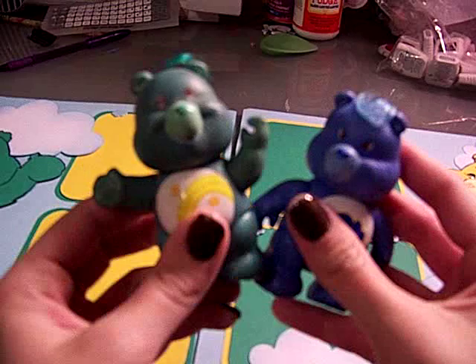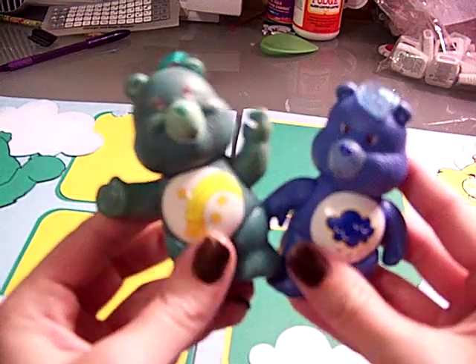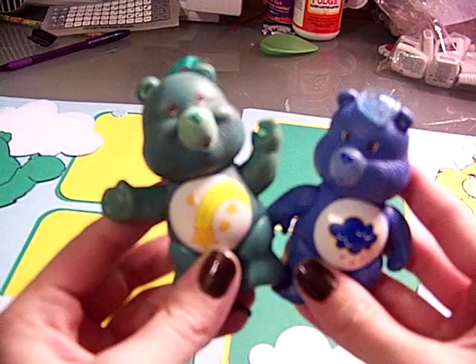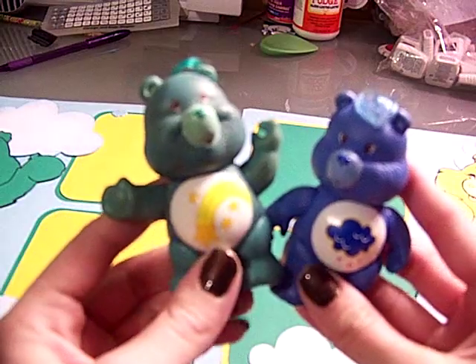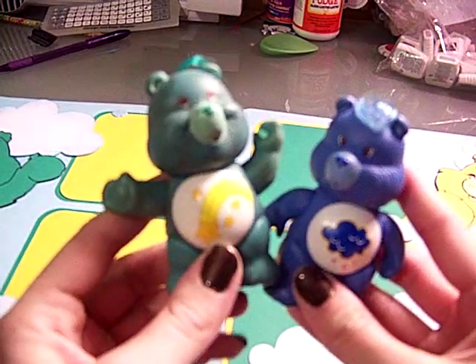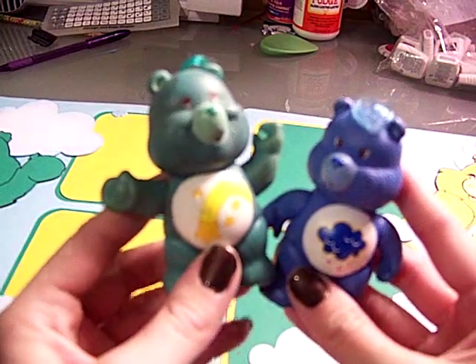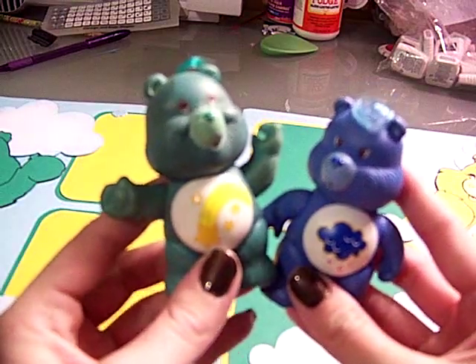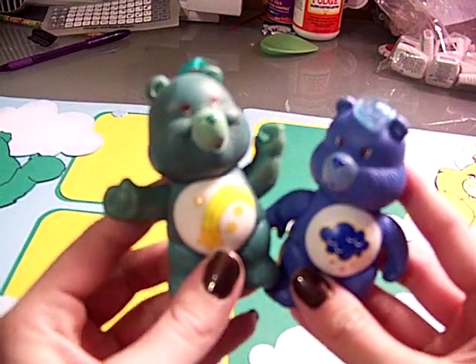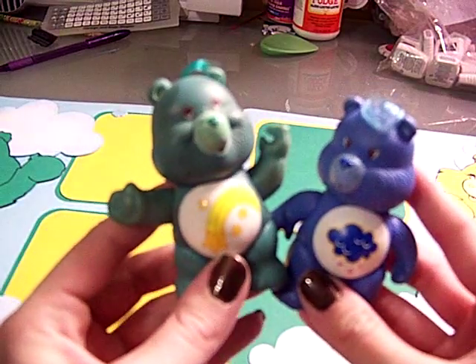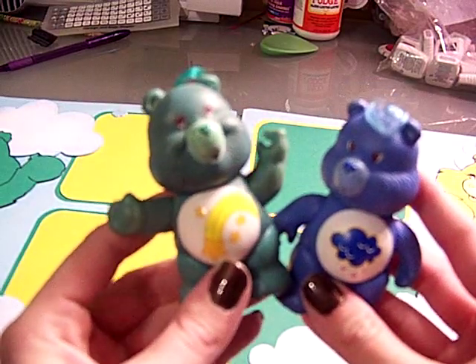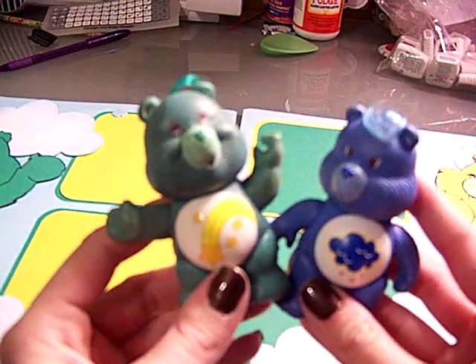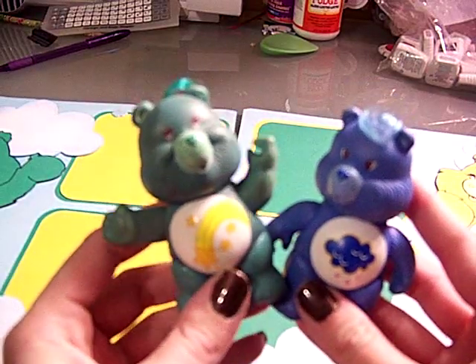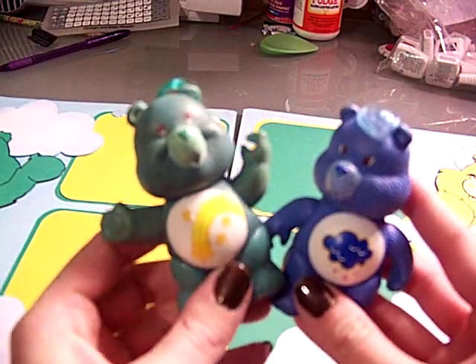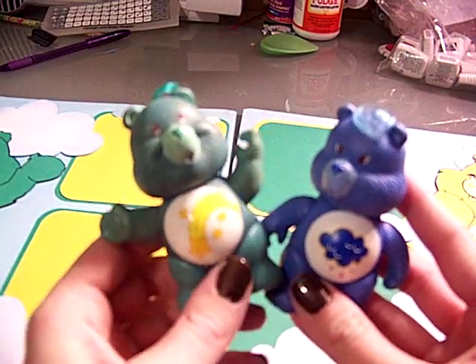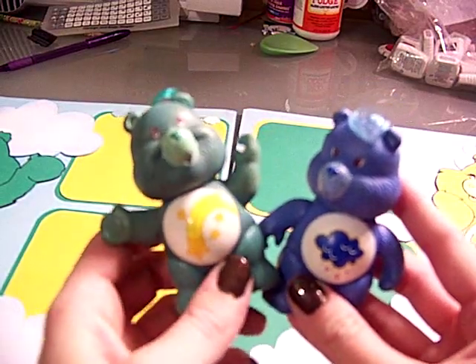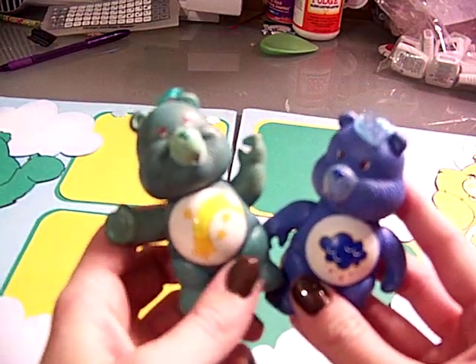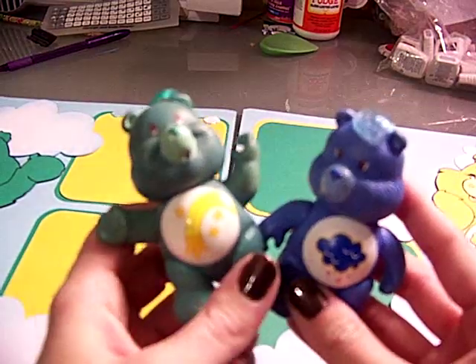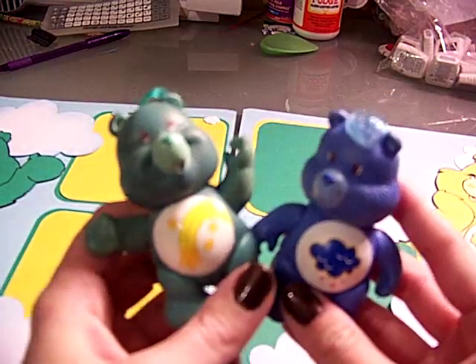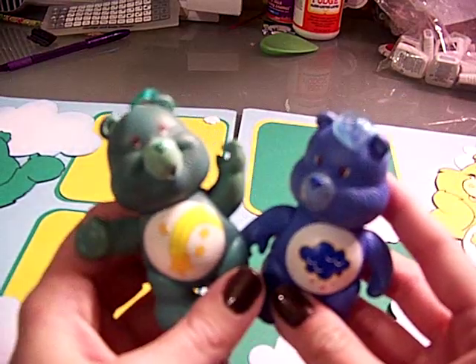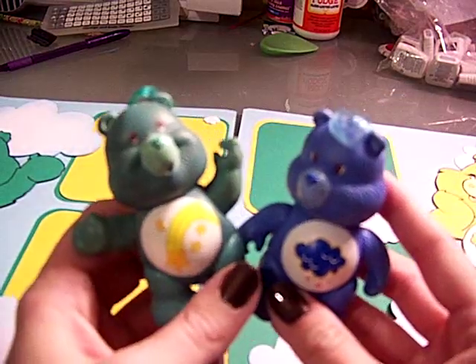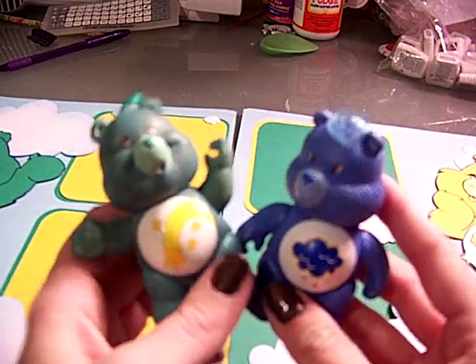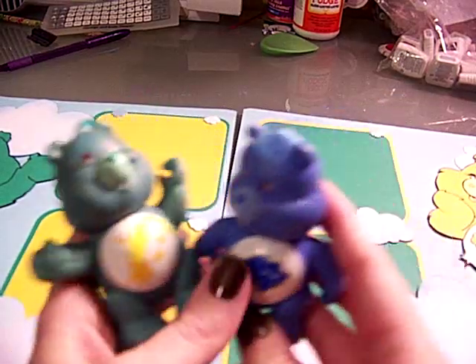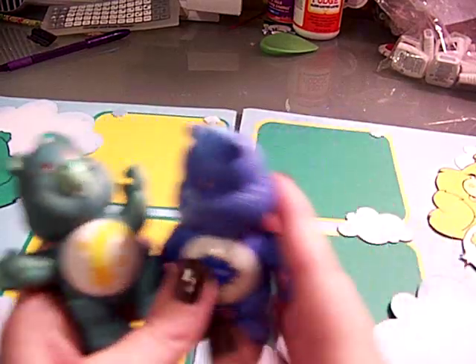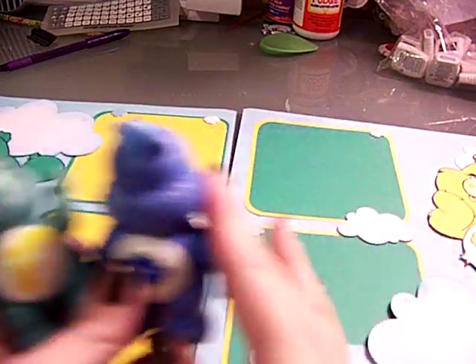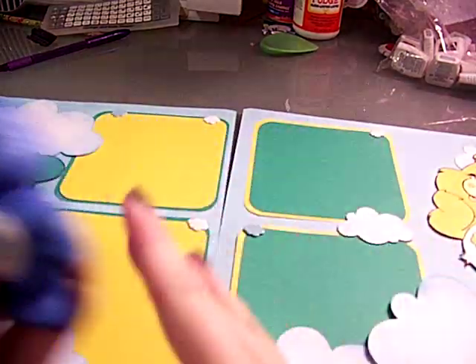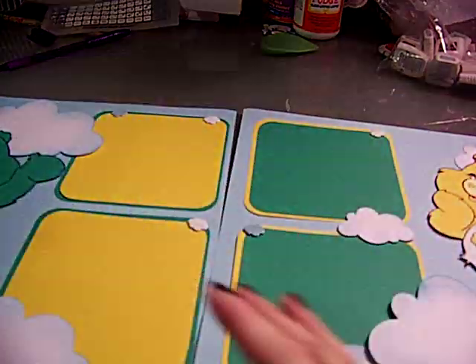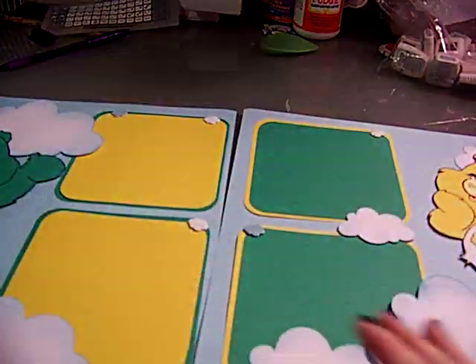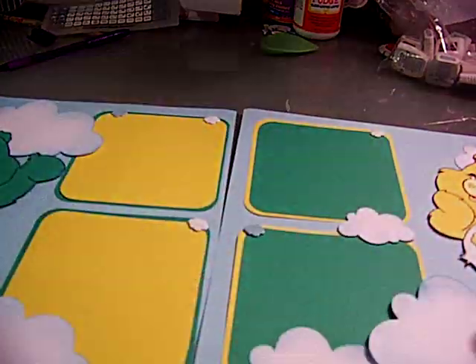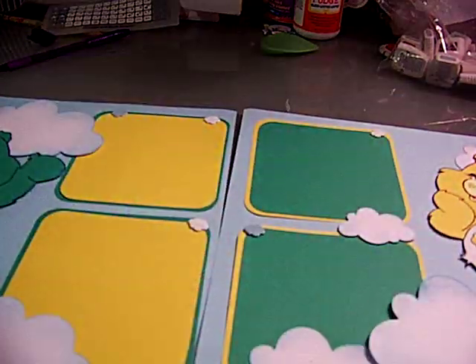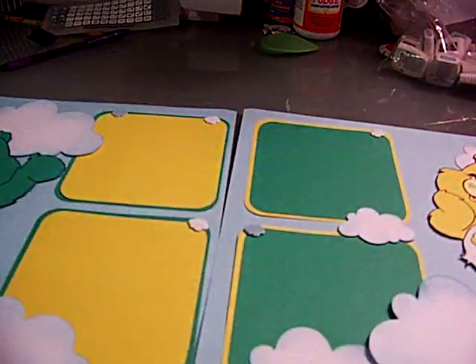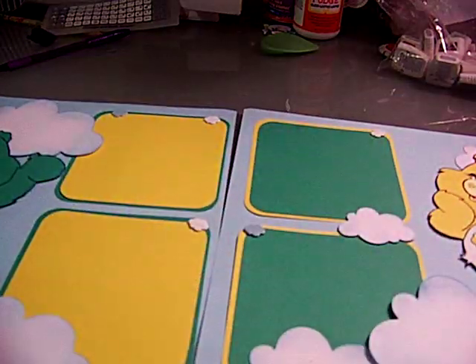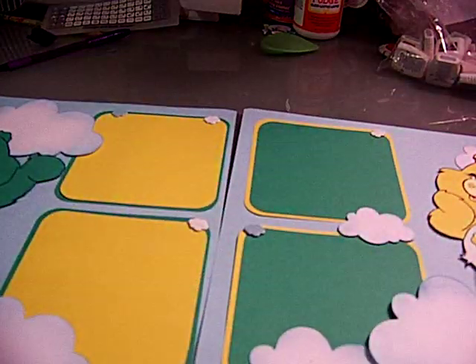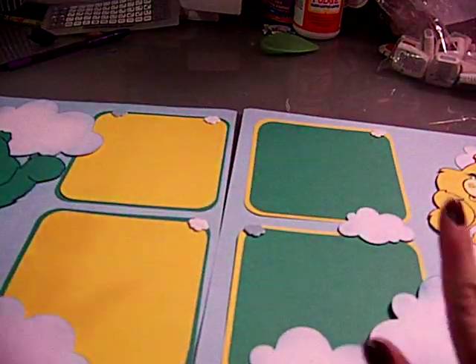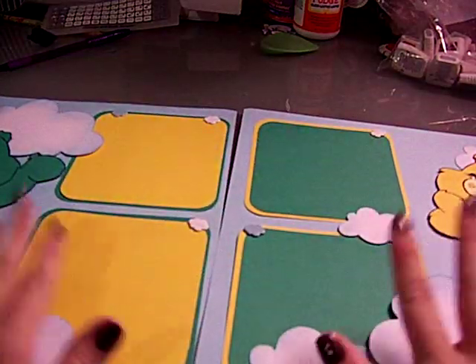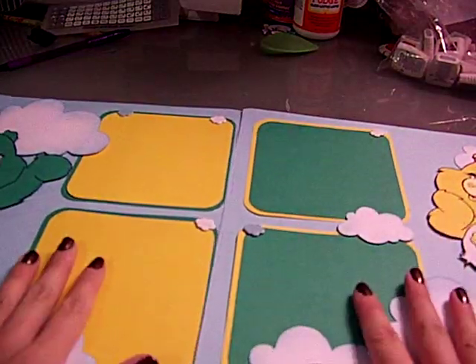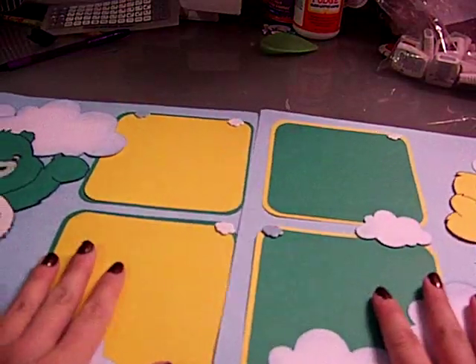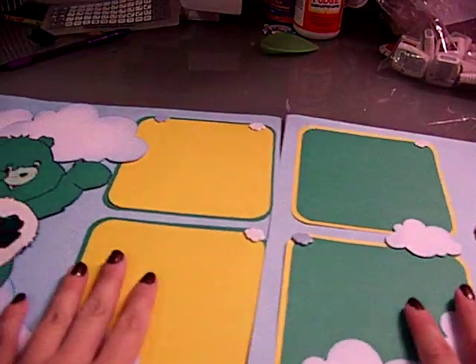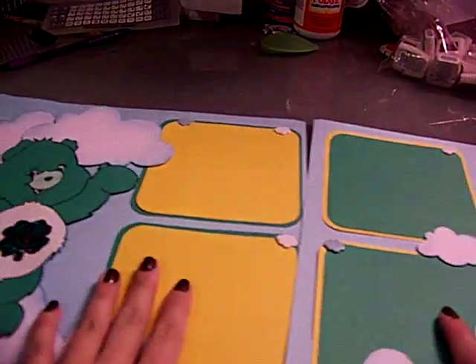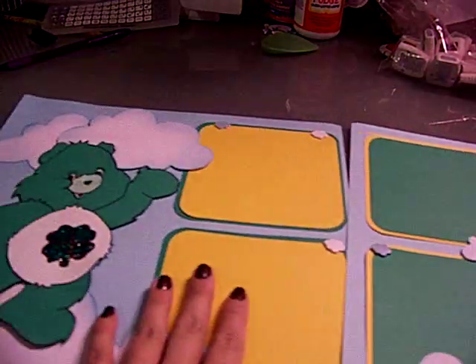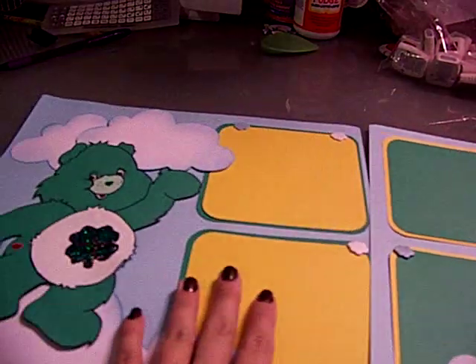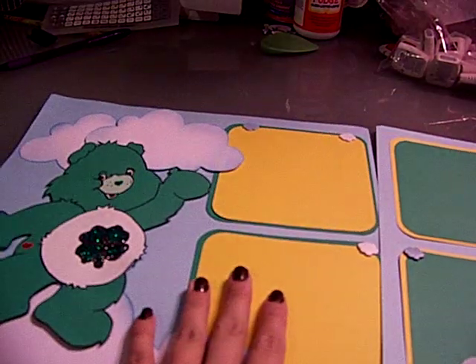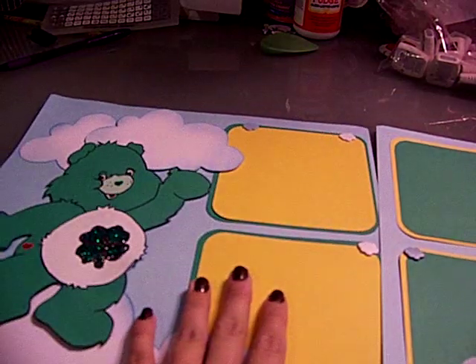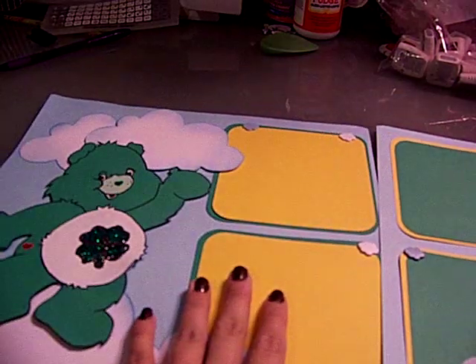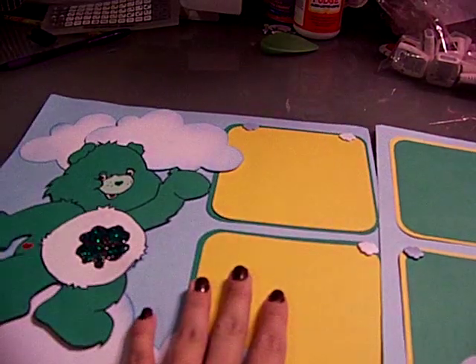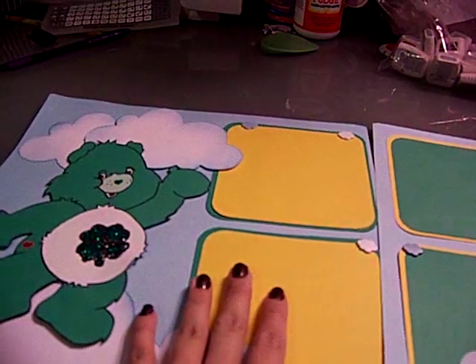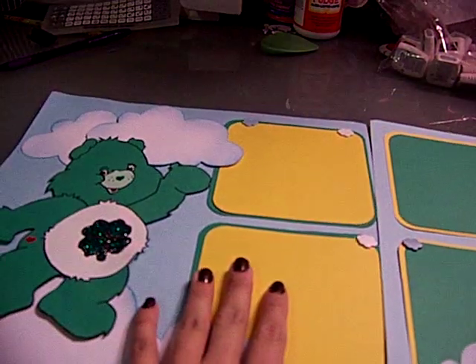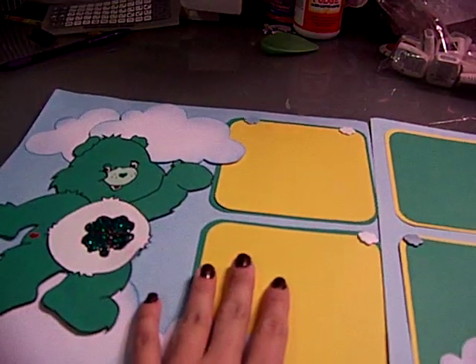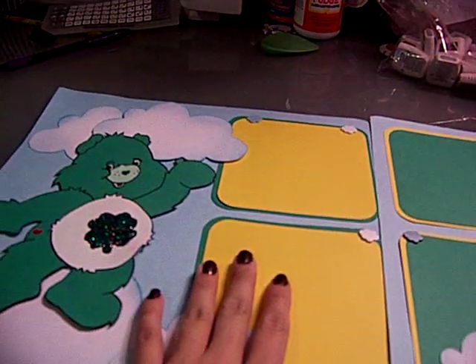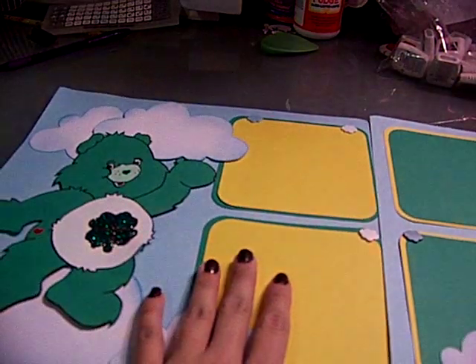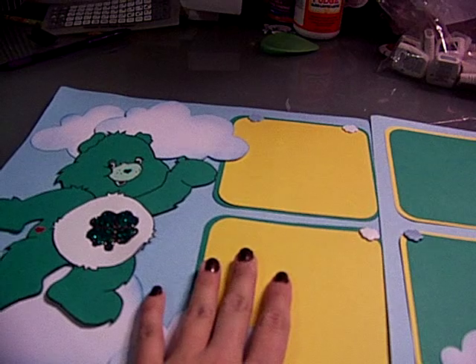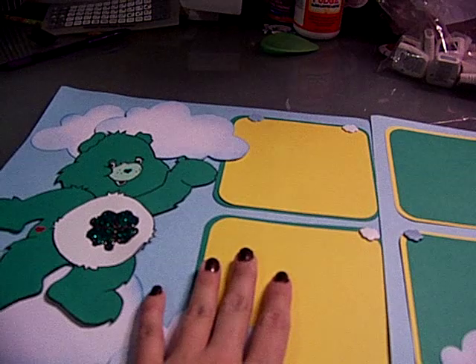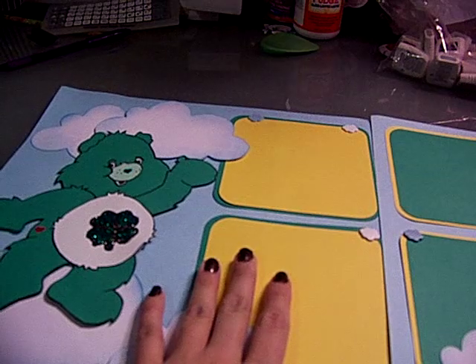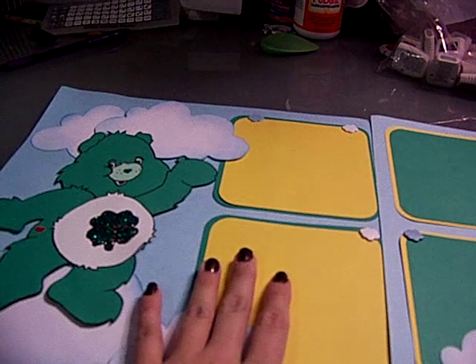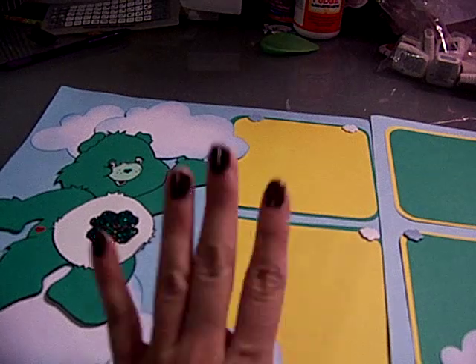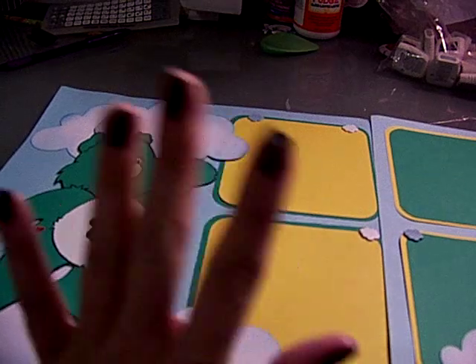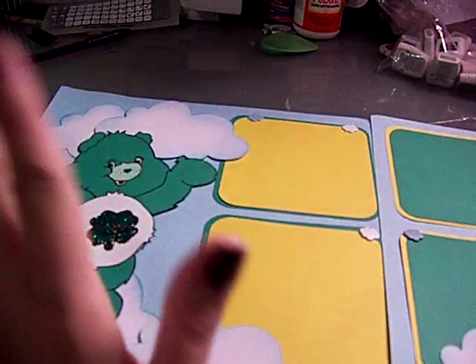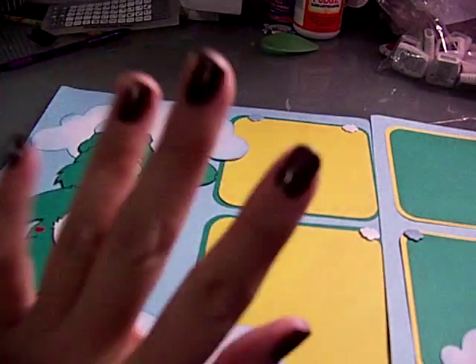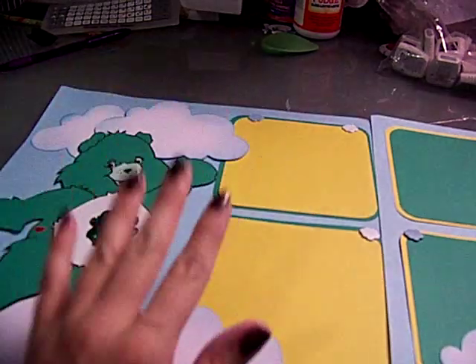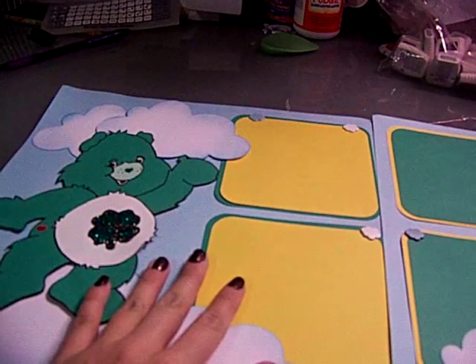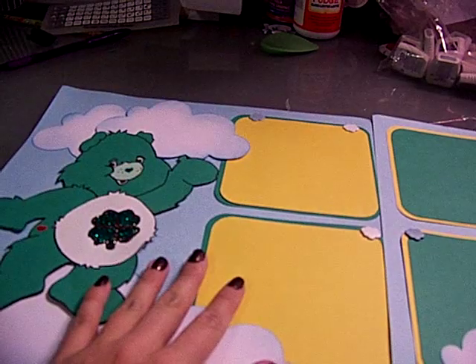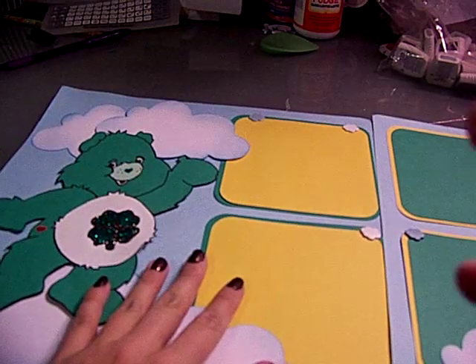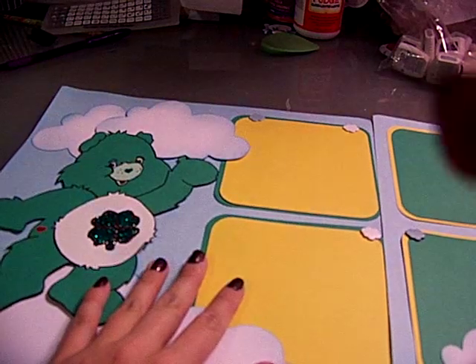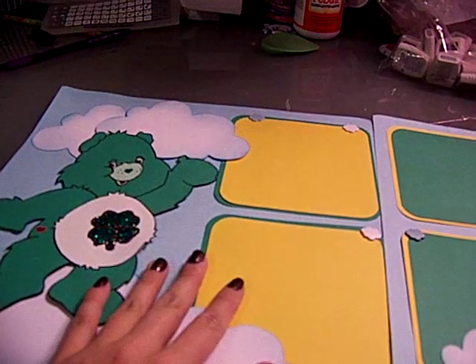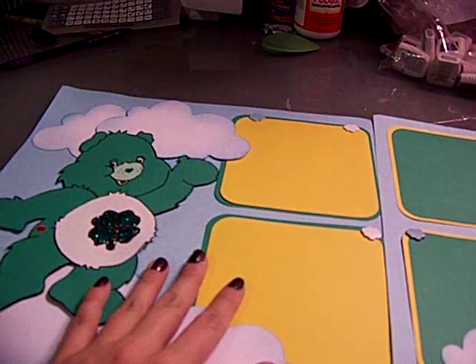So thank you, Carol, for making this custom layout for me. I enjoy it very much. Thank you, thank you.